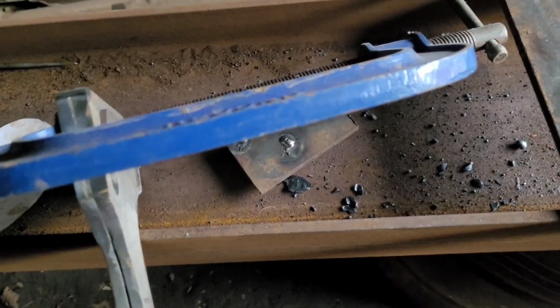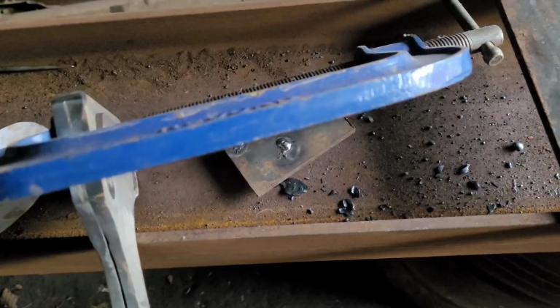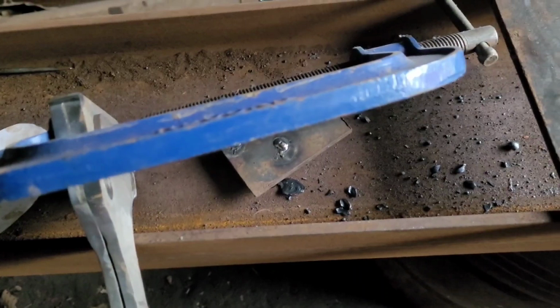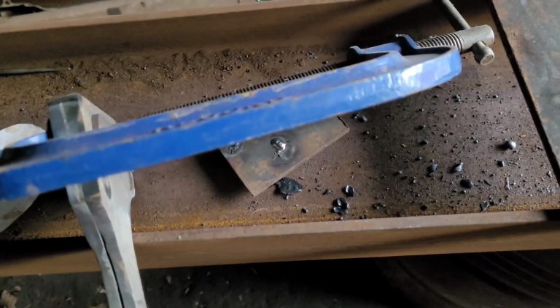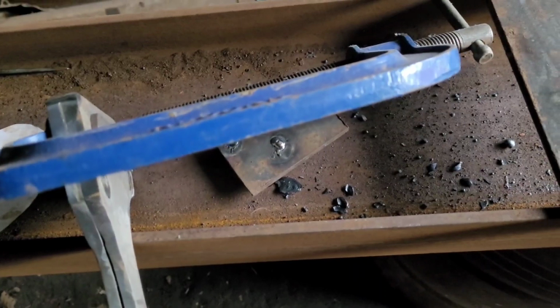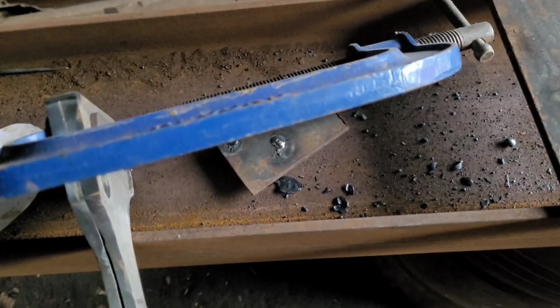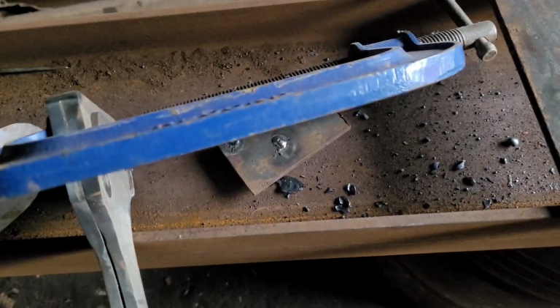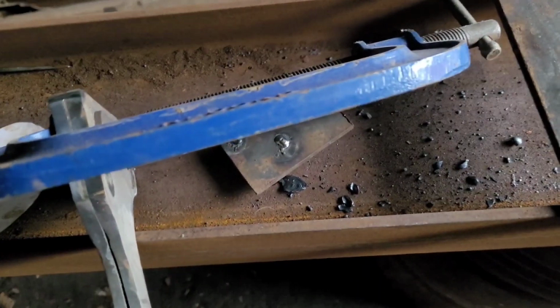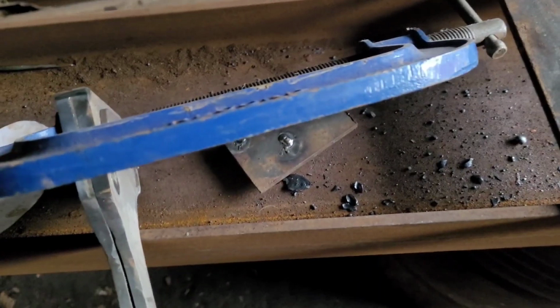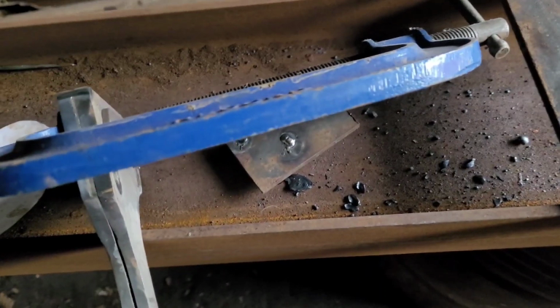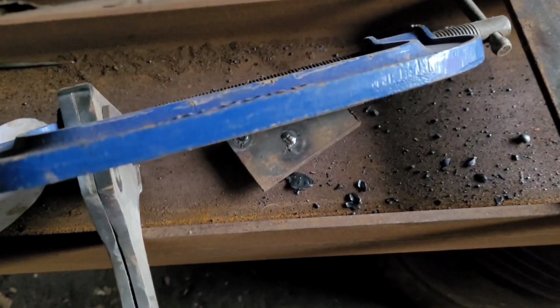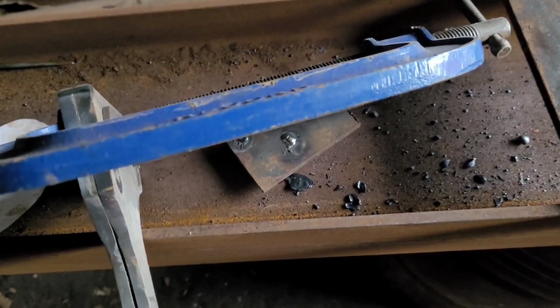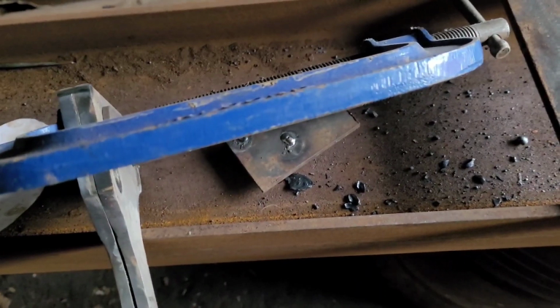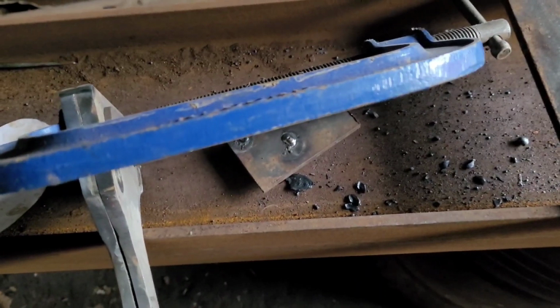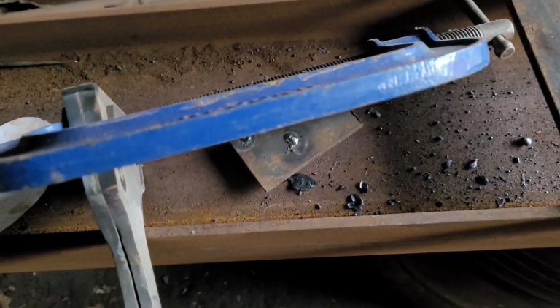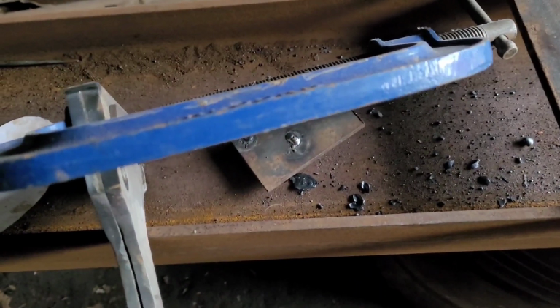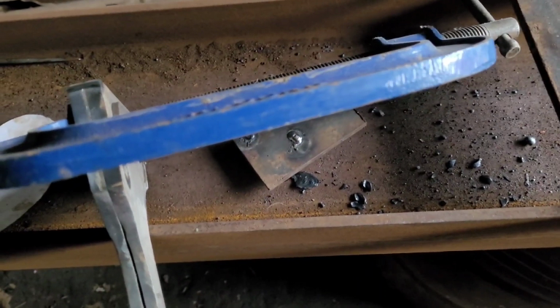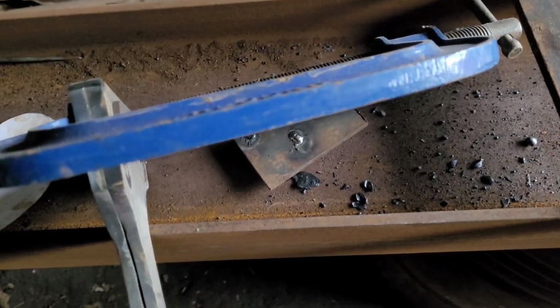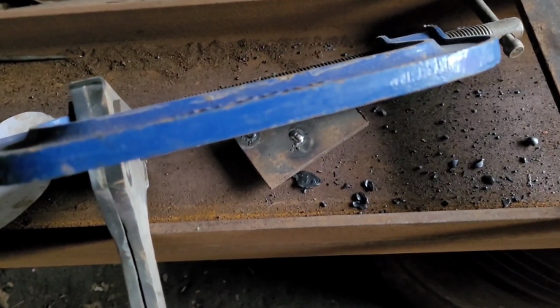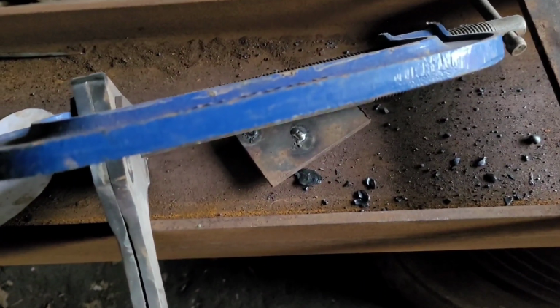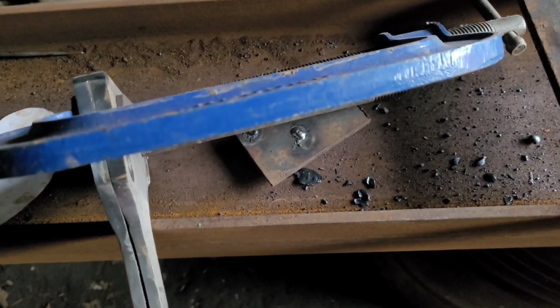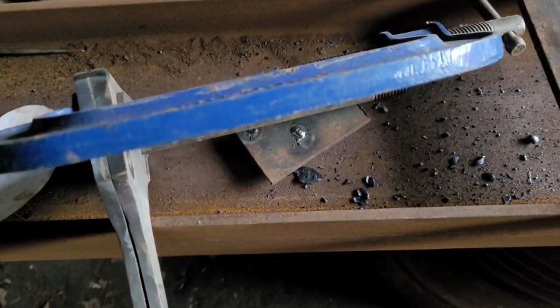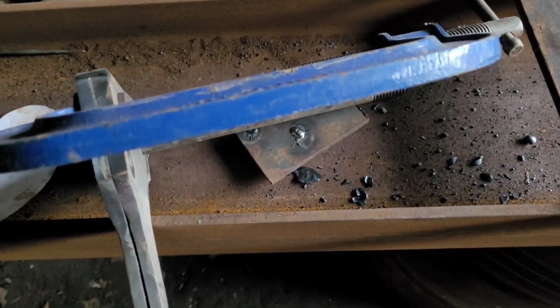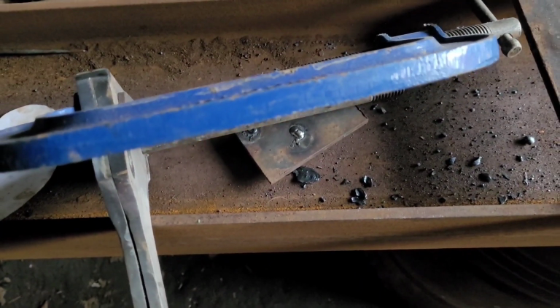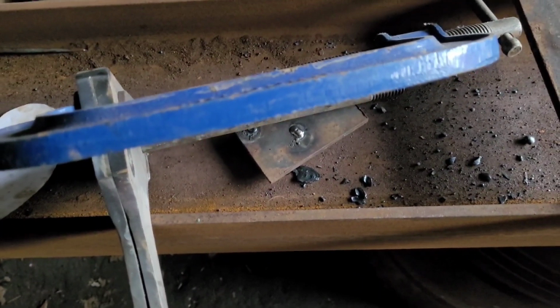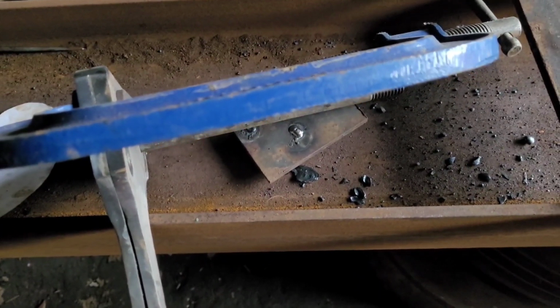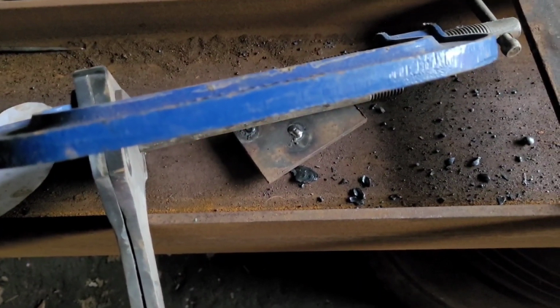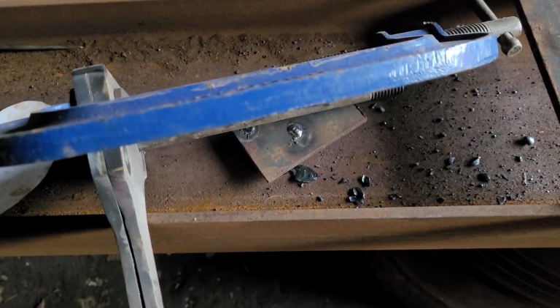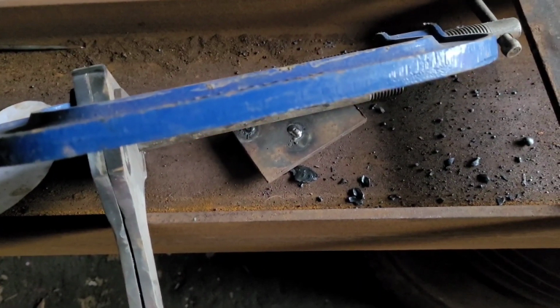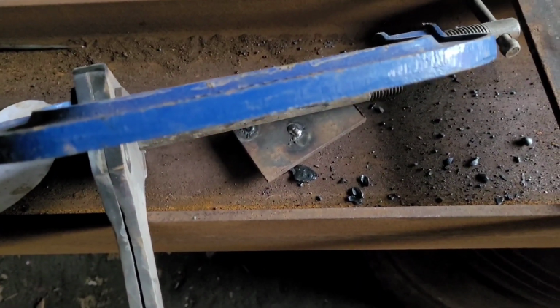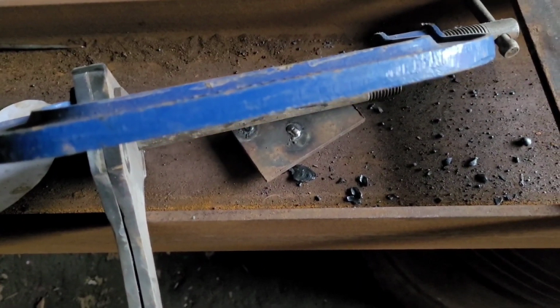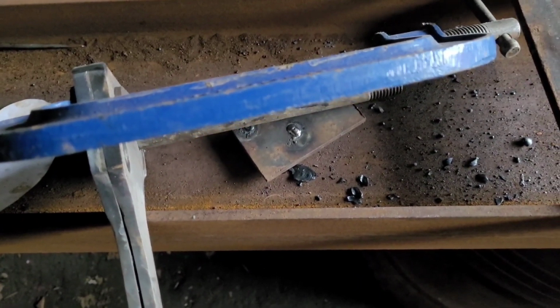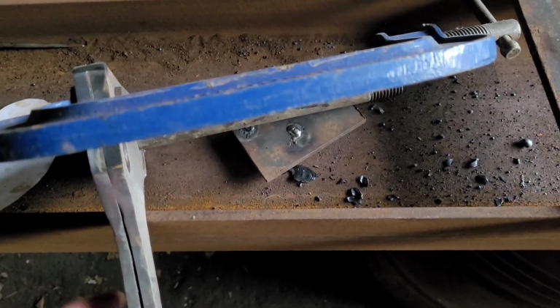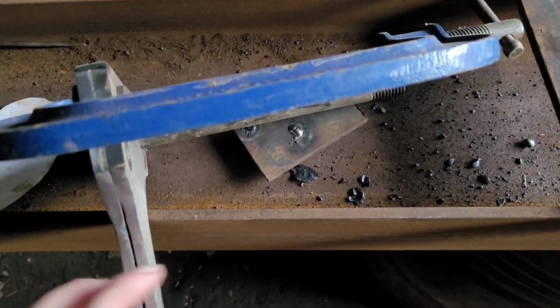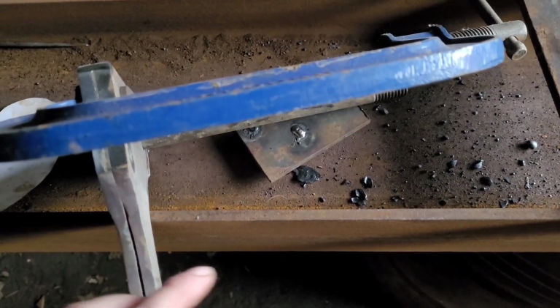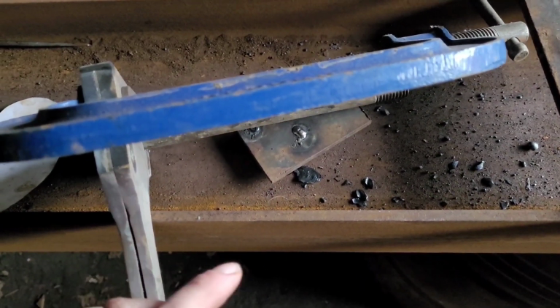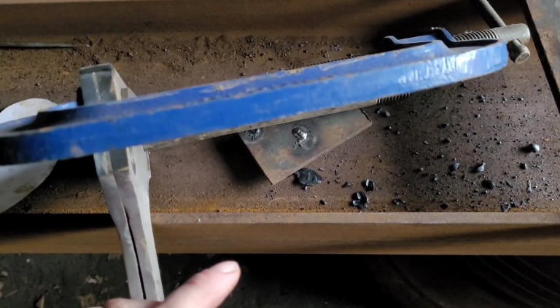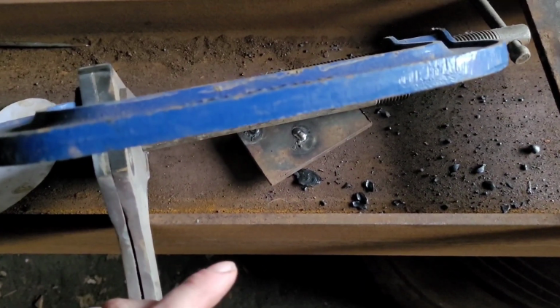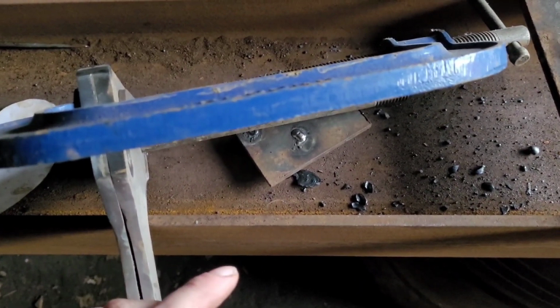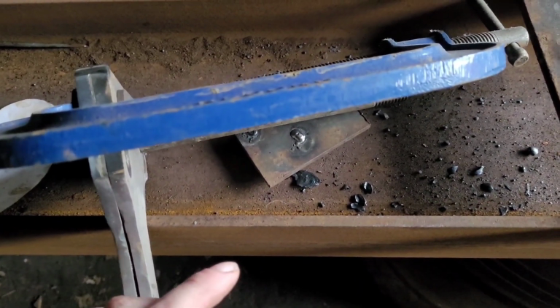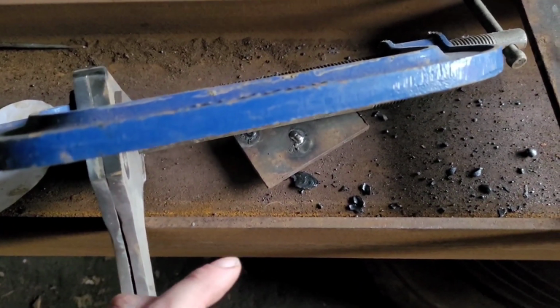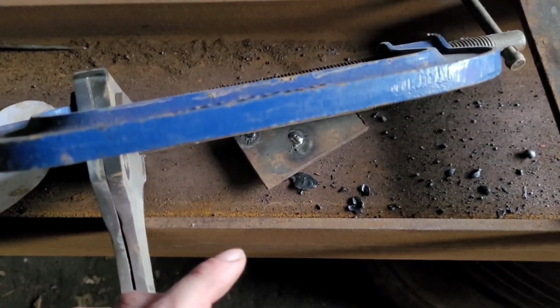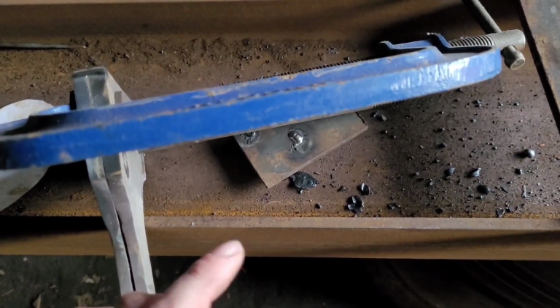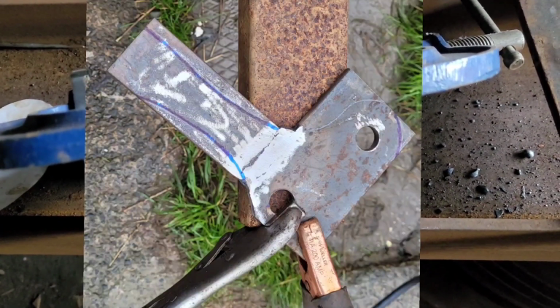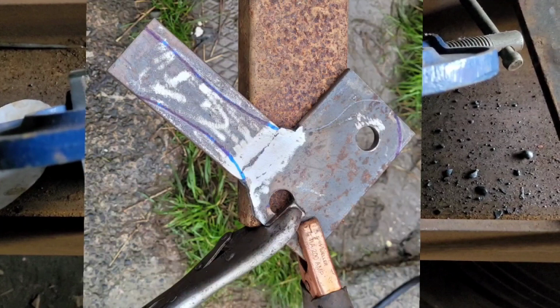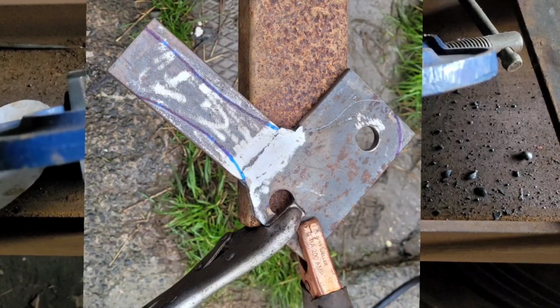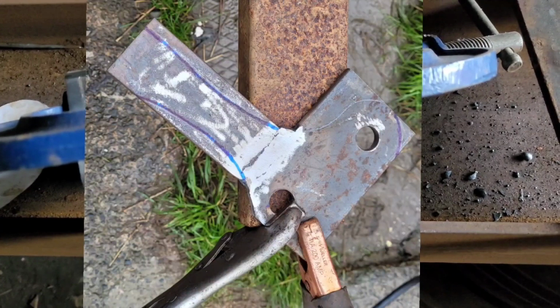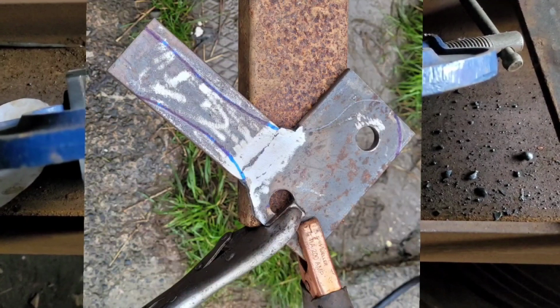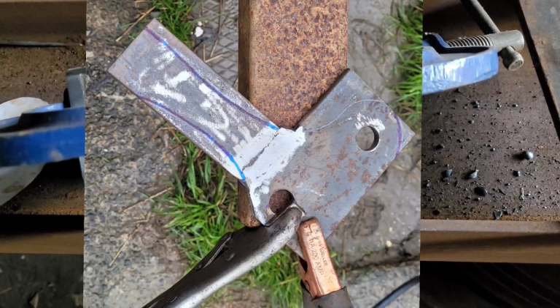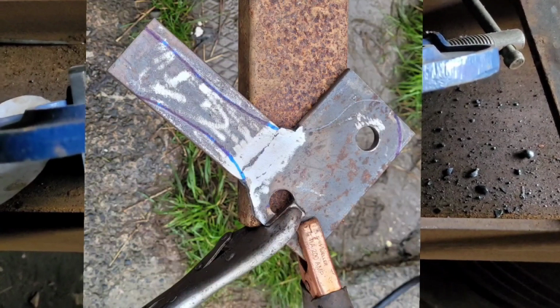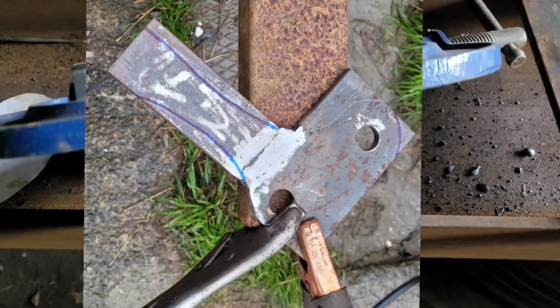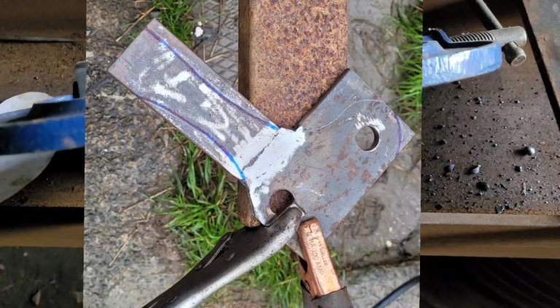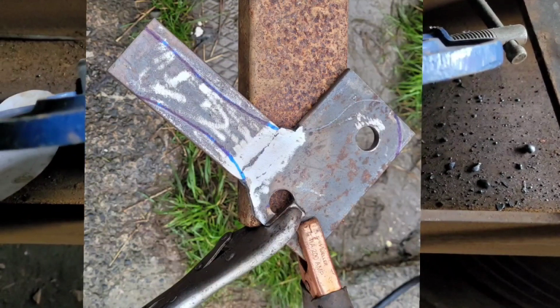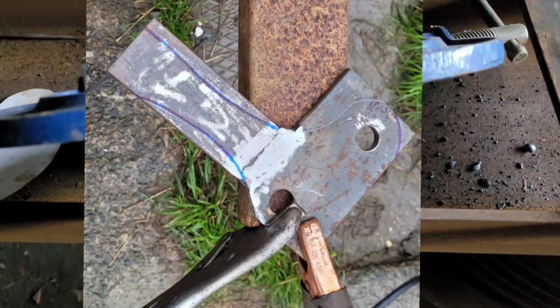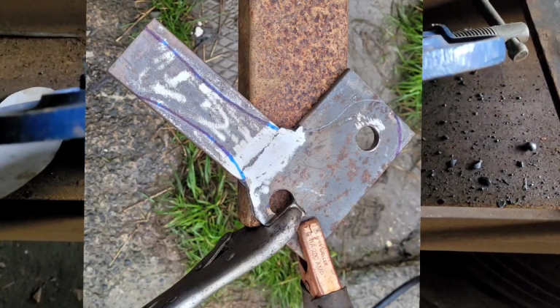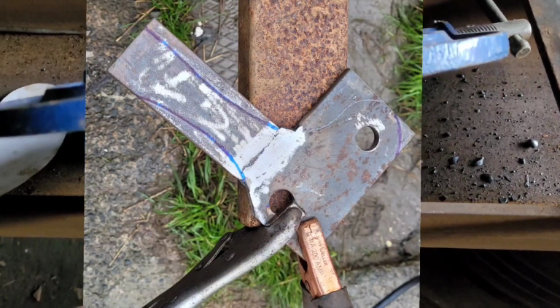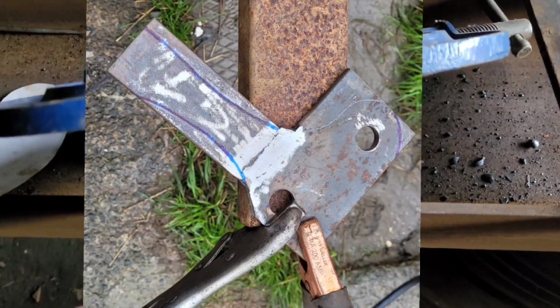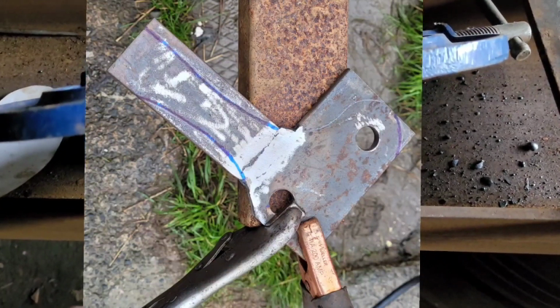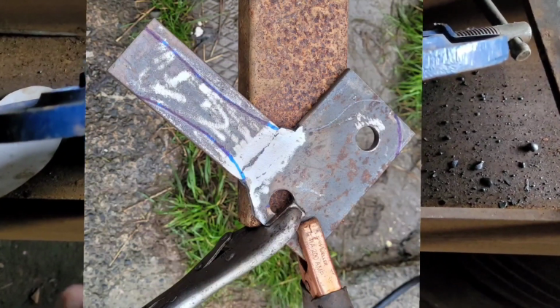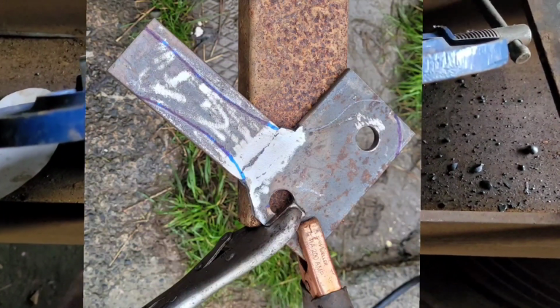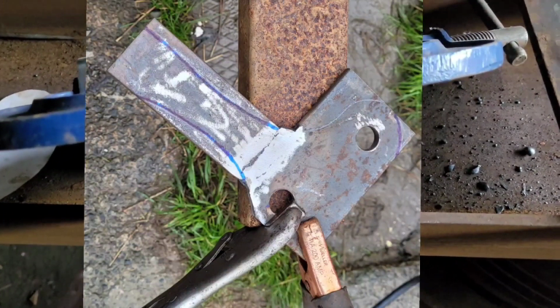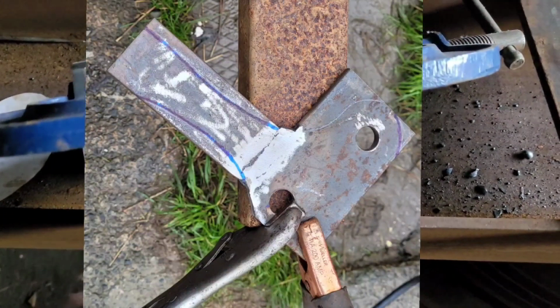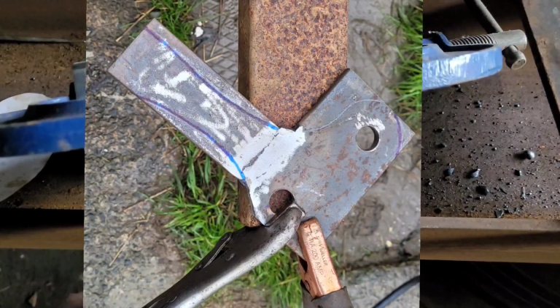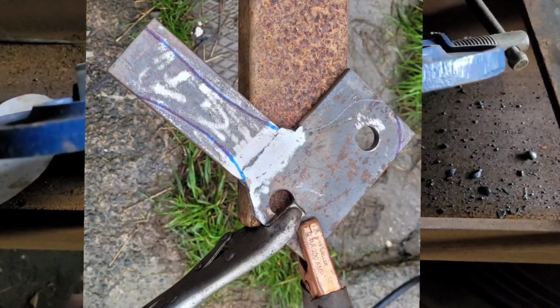Next thing now is to try to join it up. I'll put a picture of the marked-up piece before plasma cutting here.